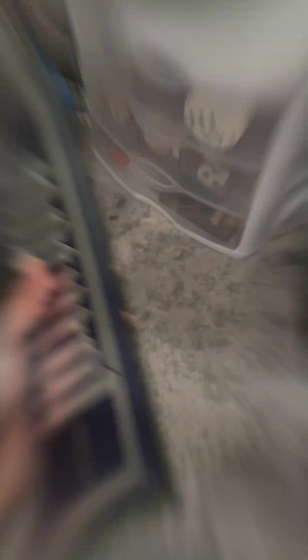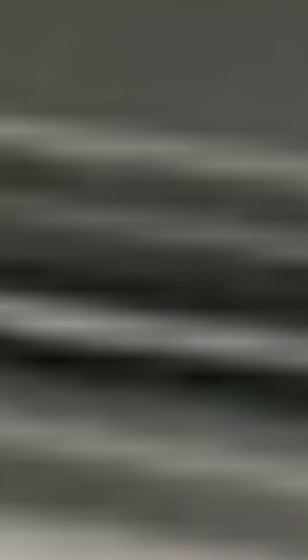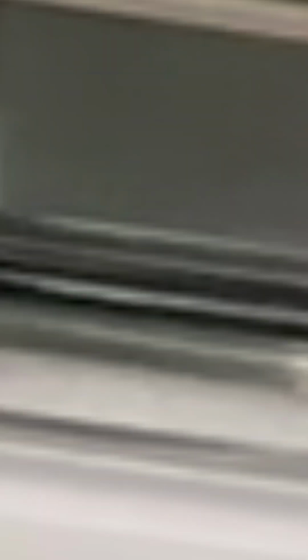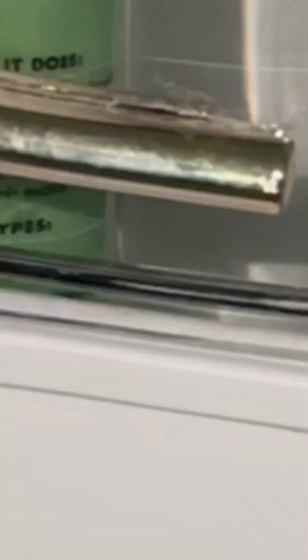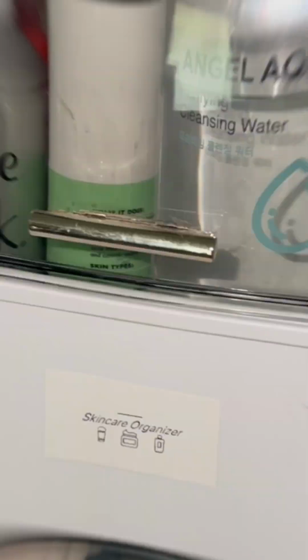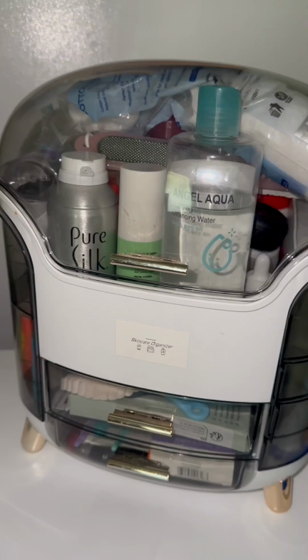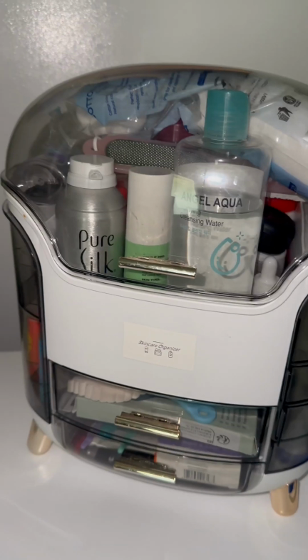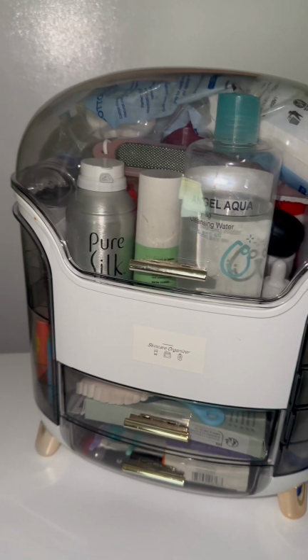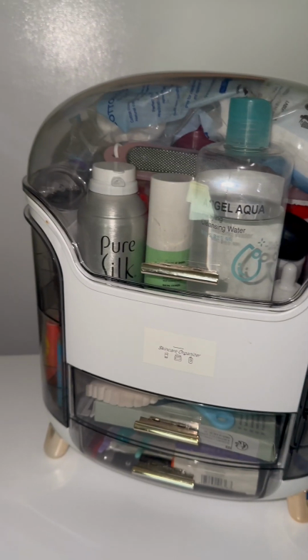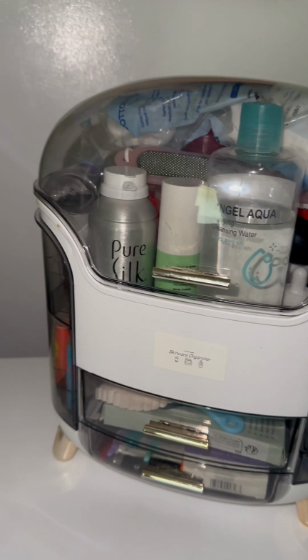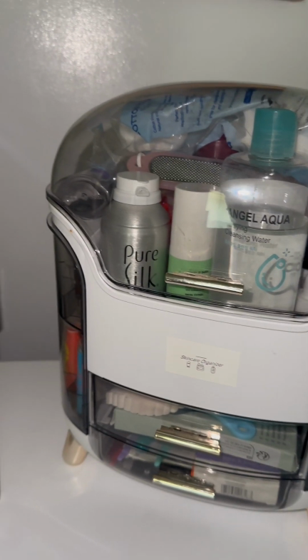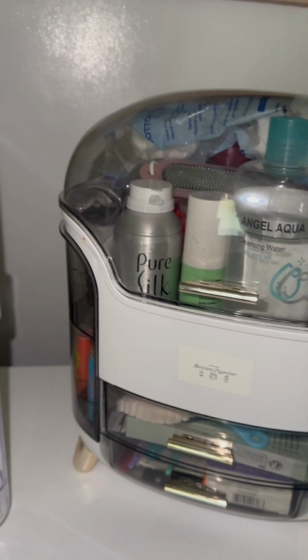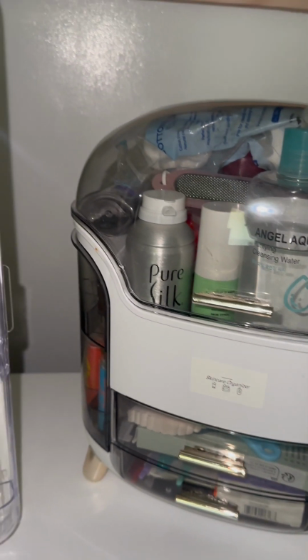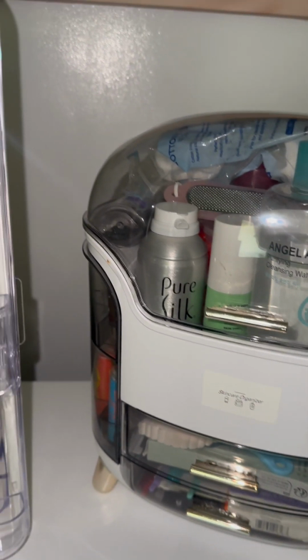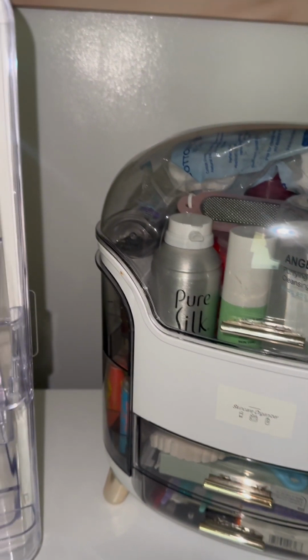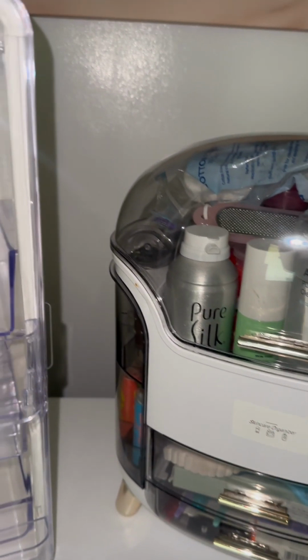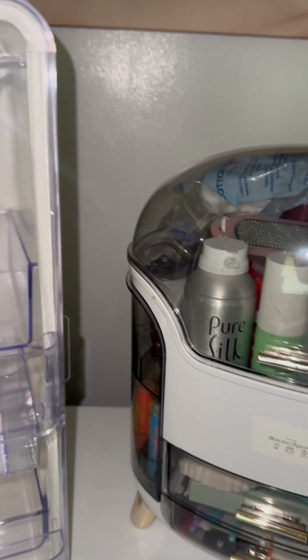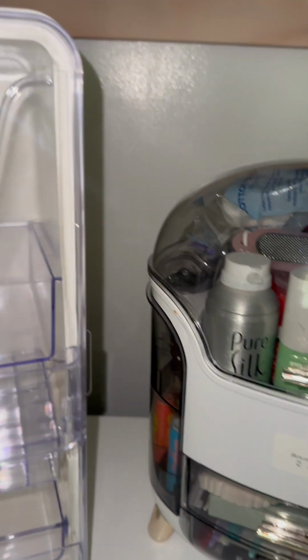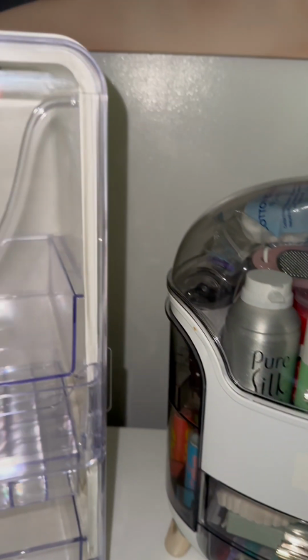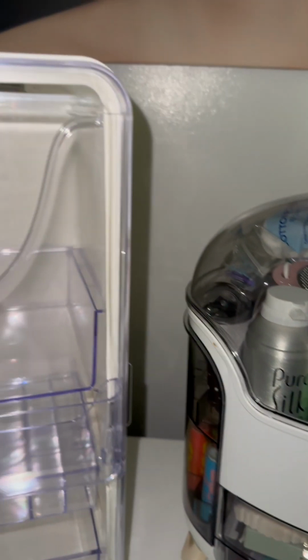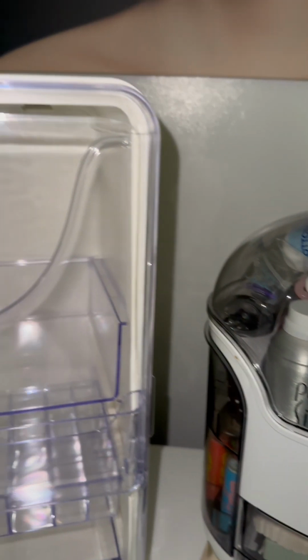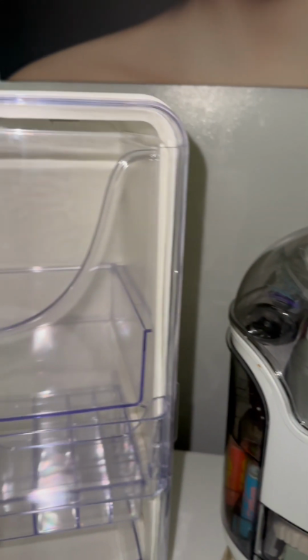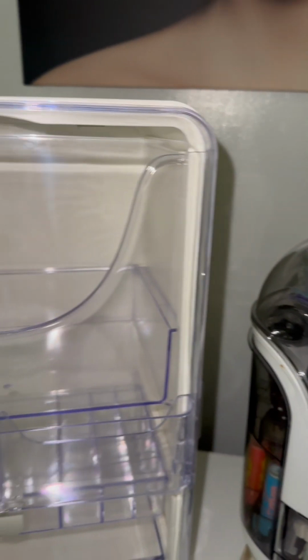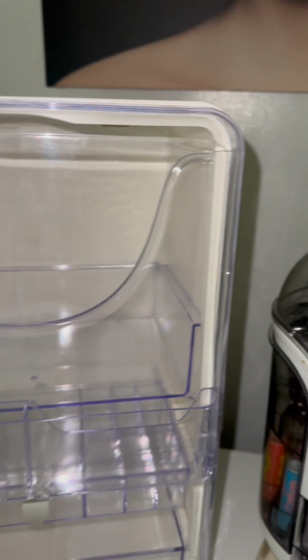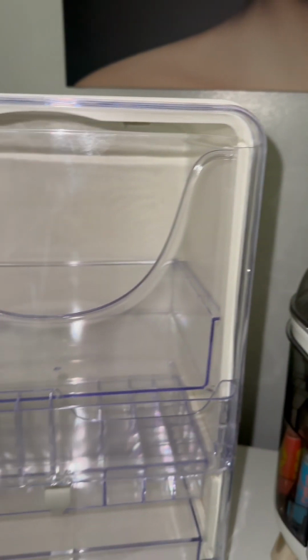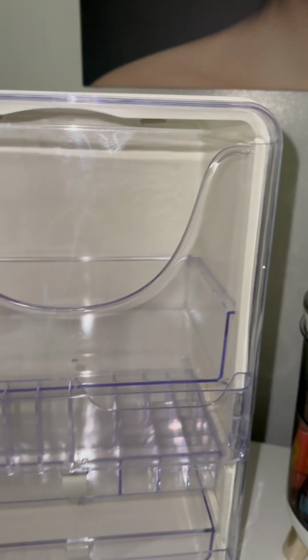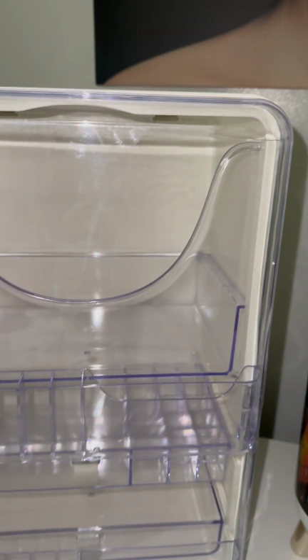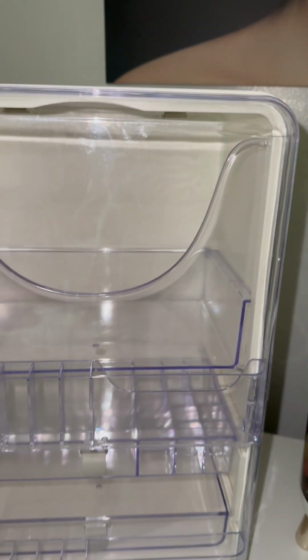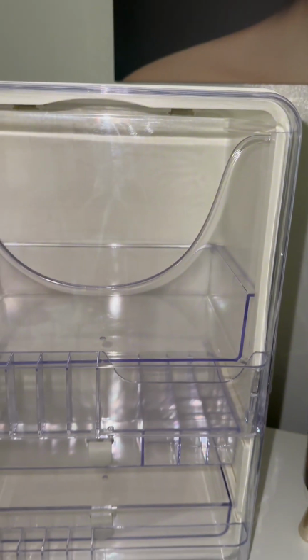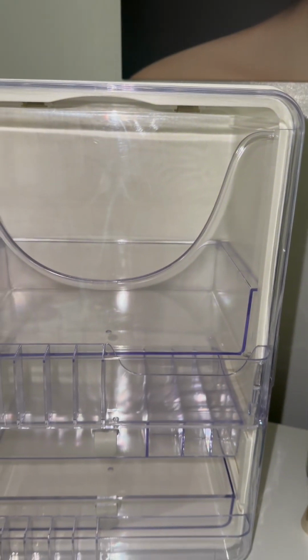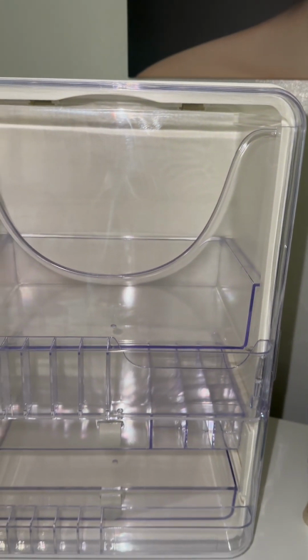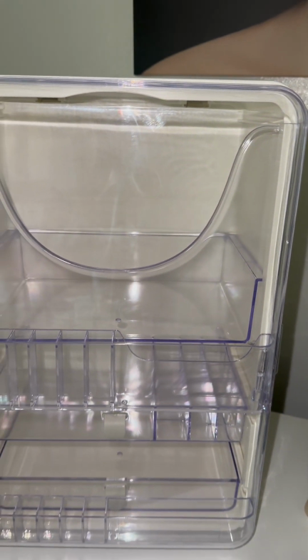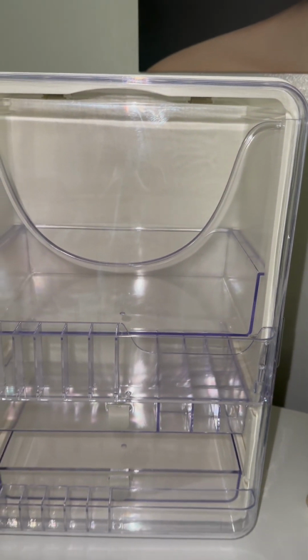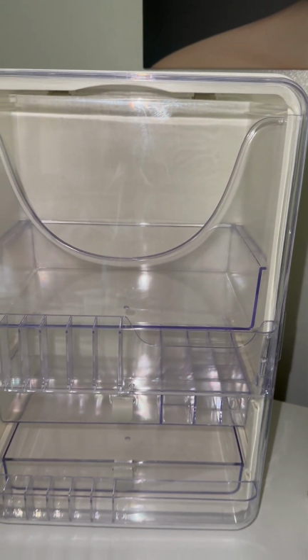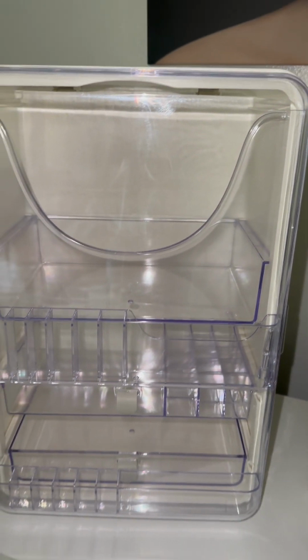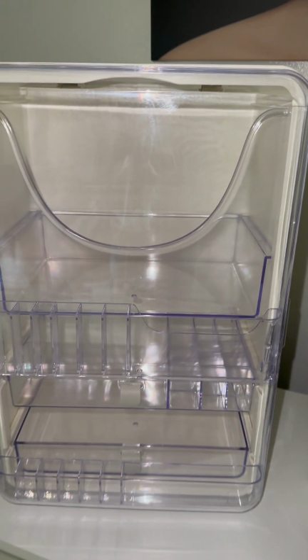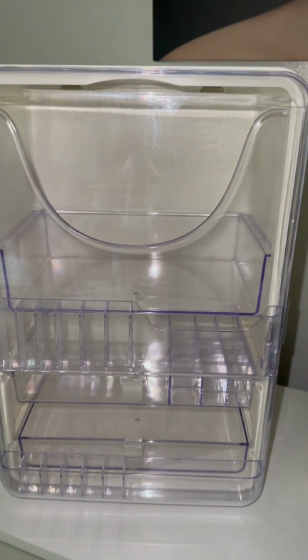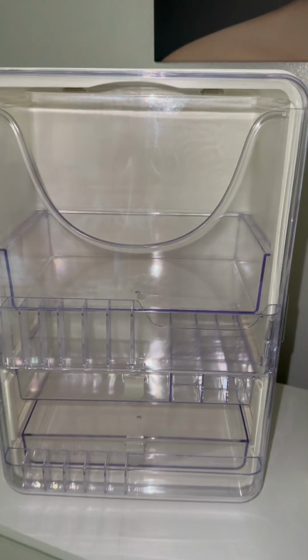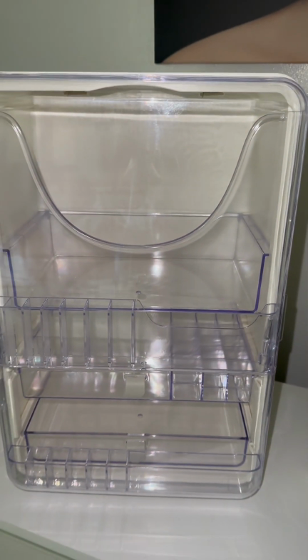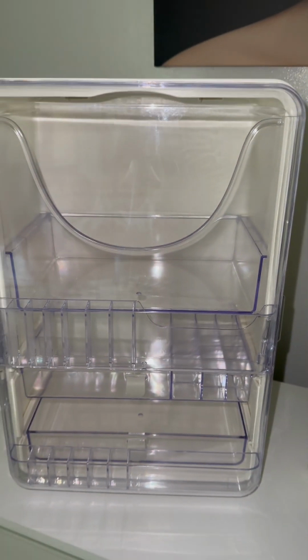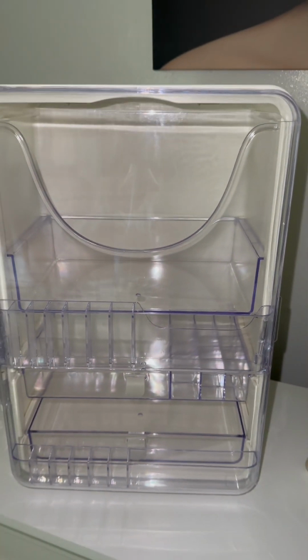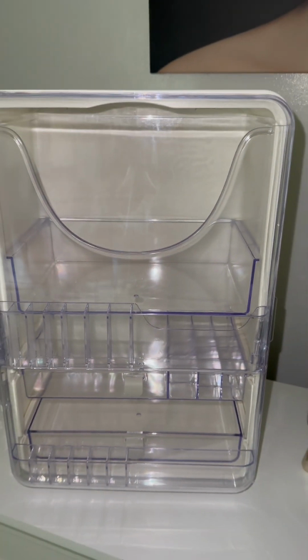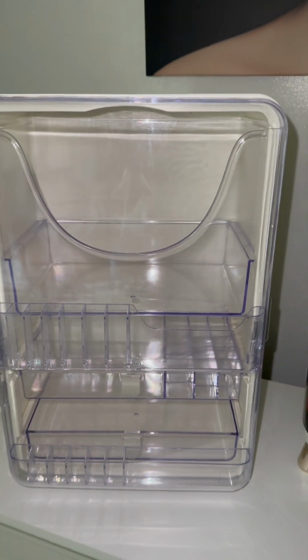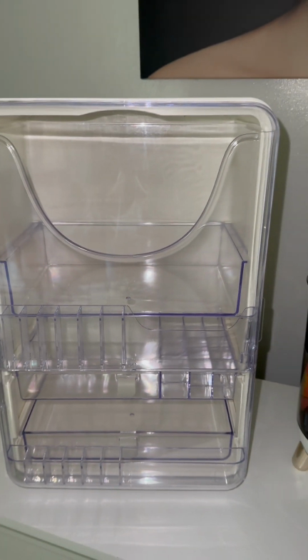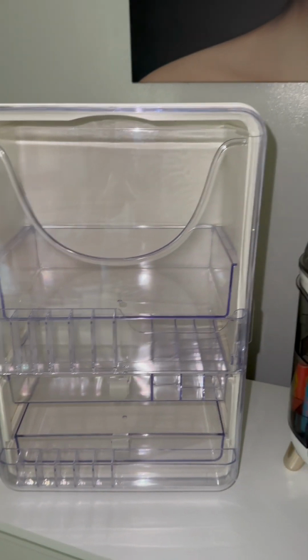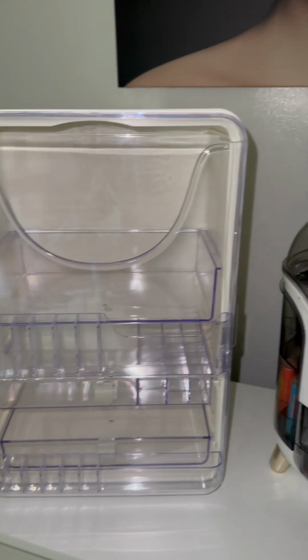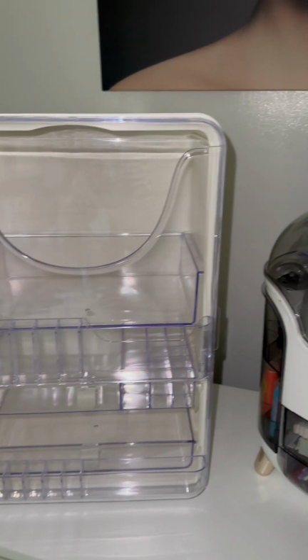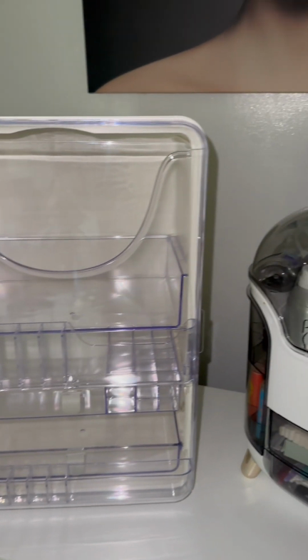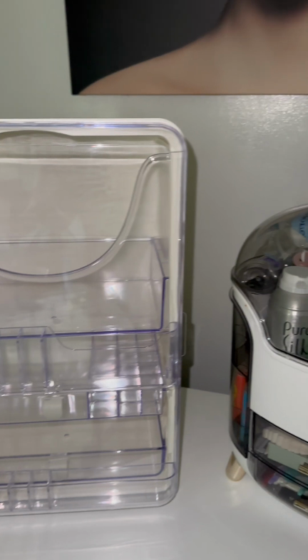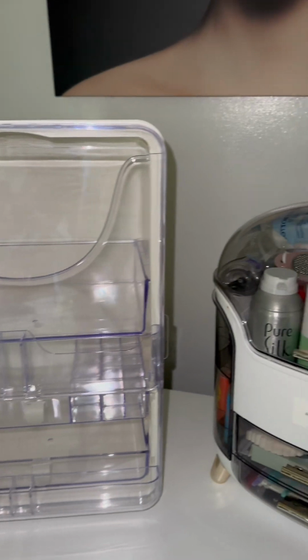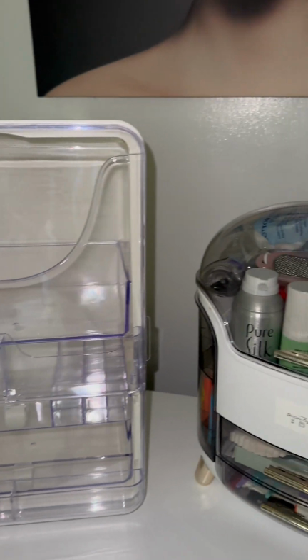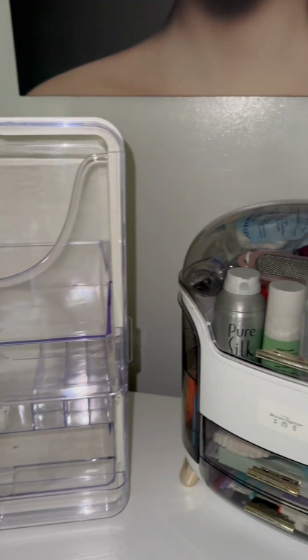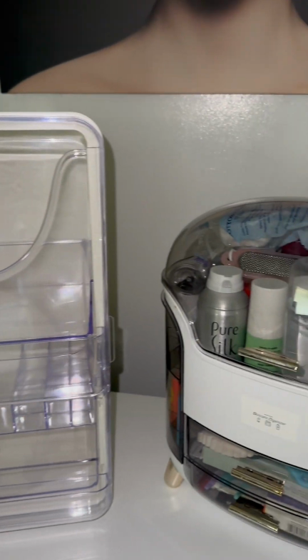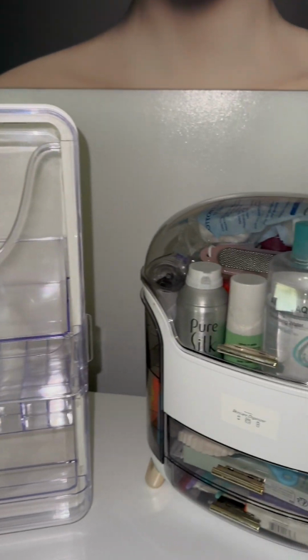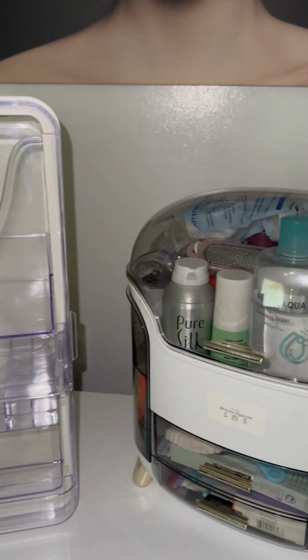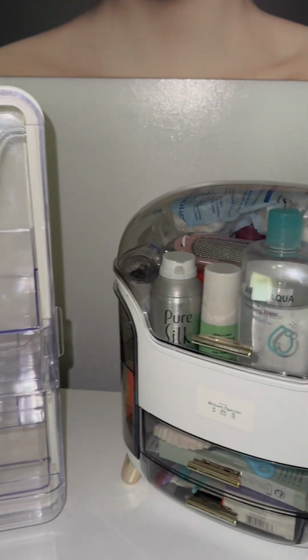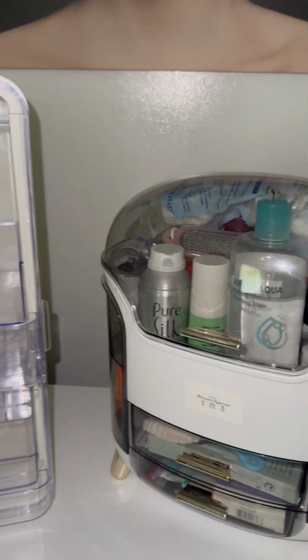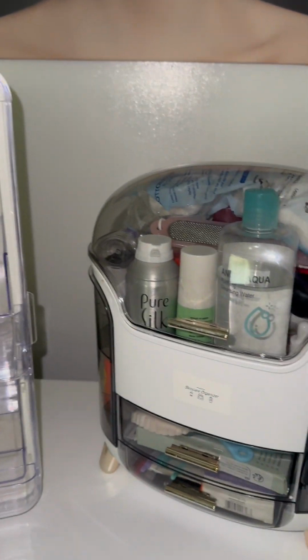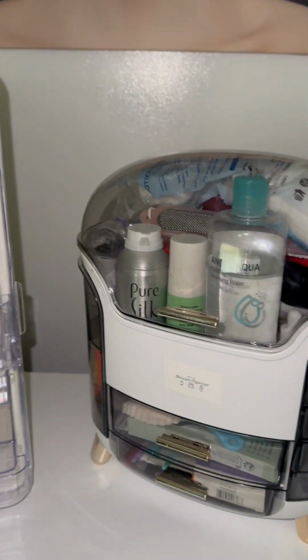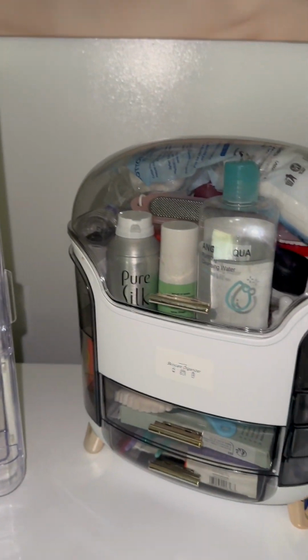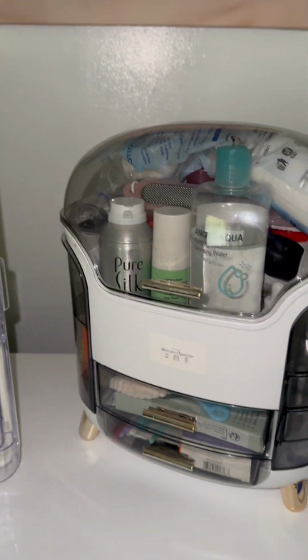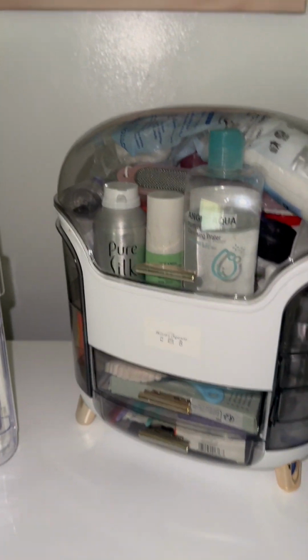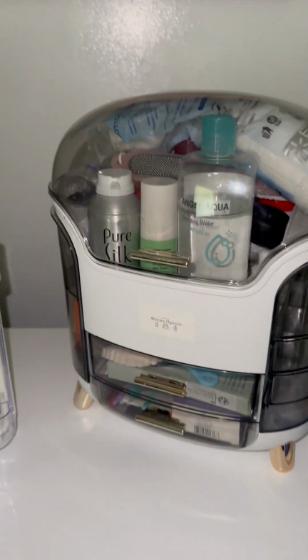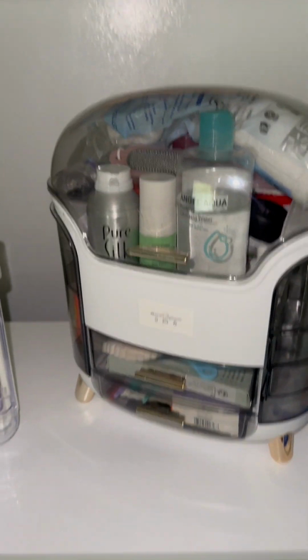These are both my skincare storages from Temu. The right one is the old one and the left one is the new one. Let's get started transferring it over.